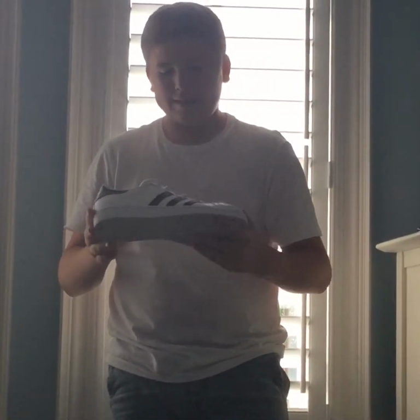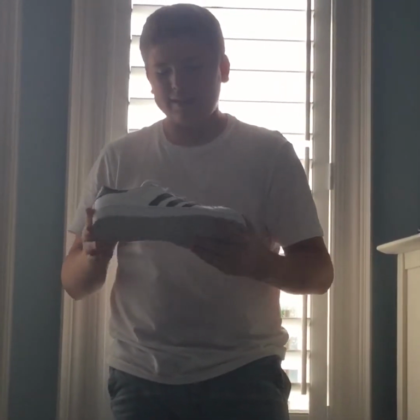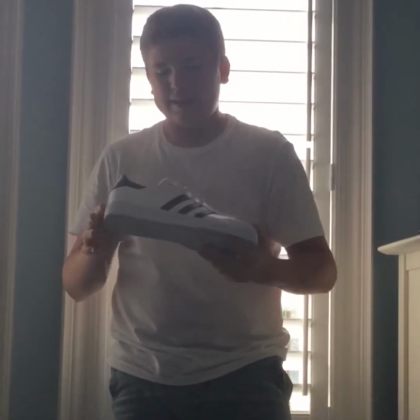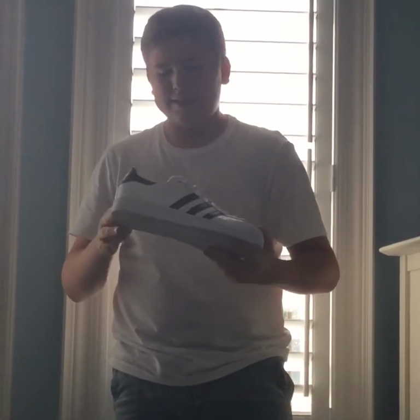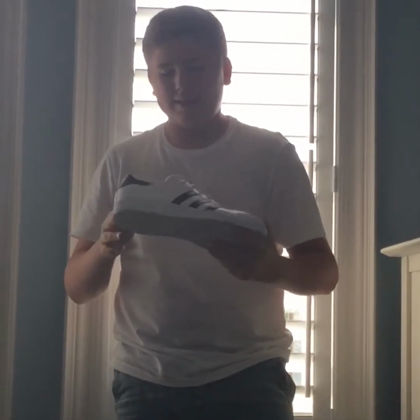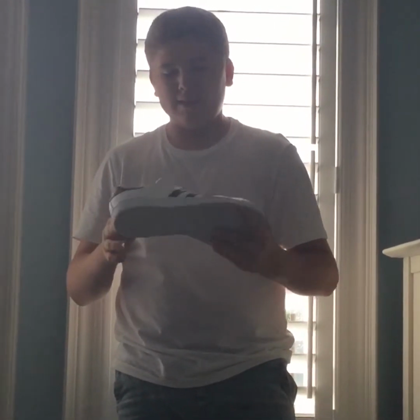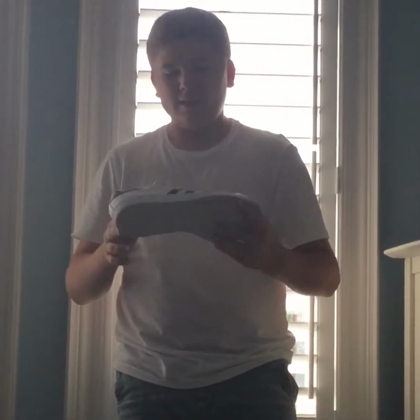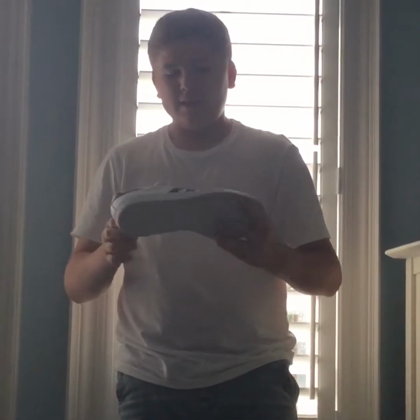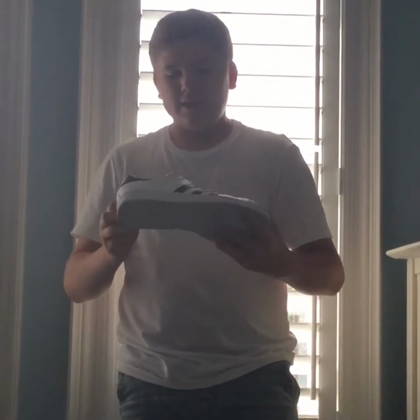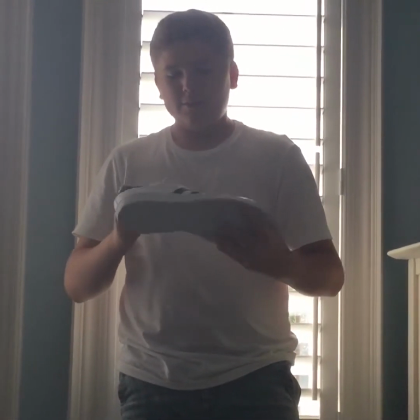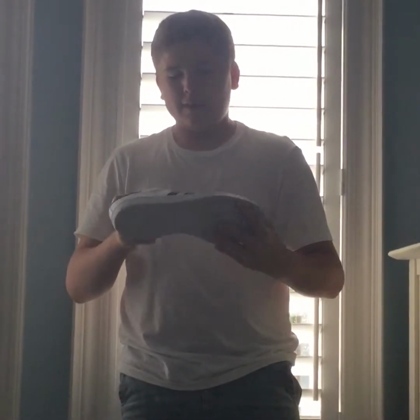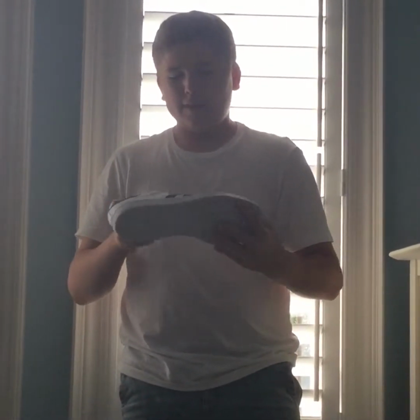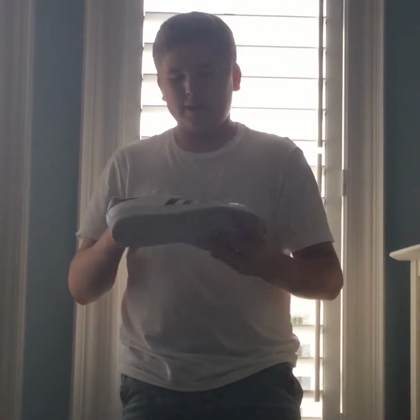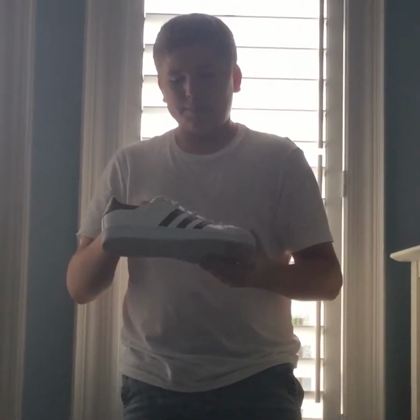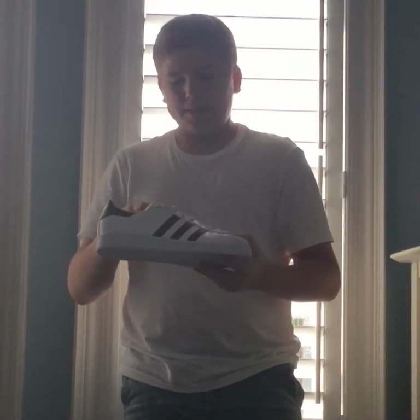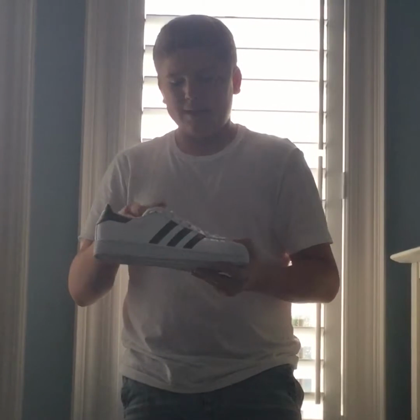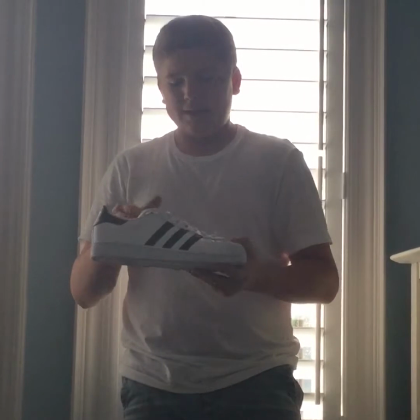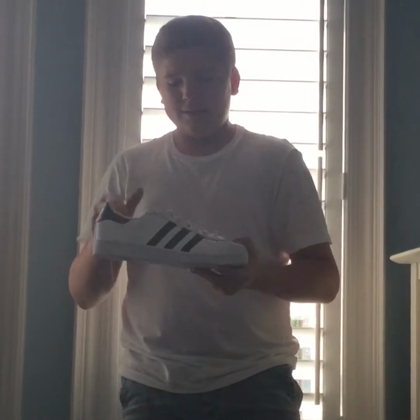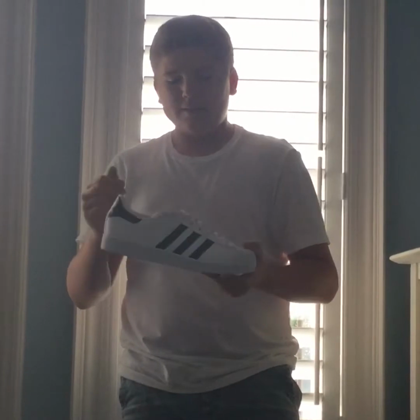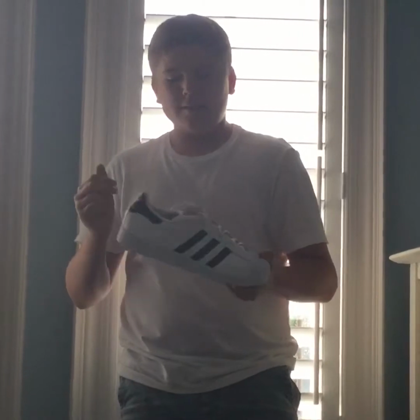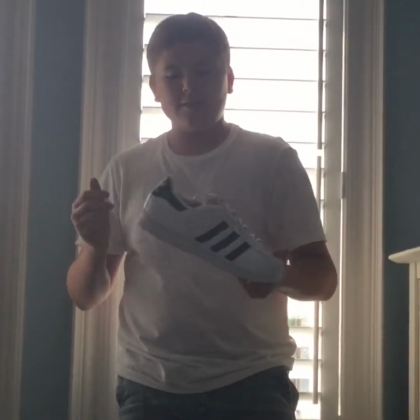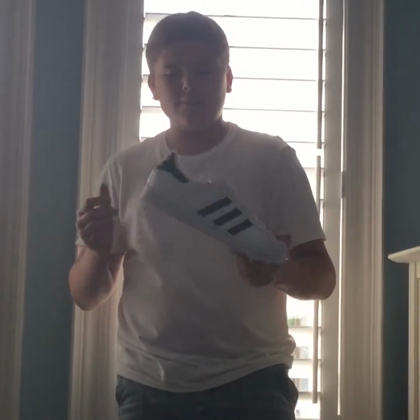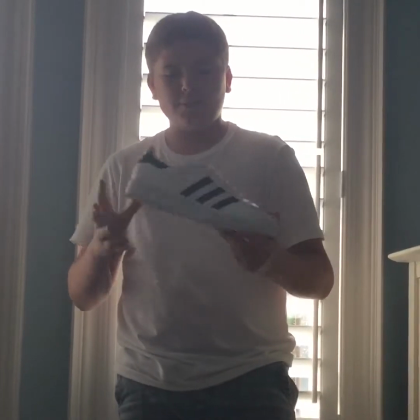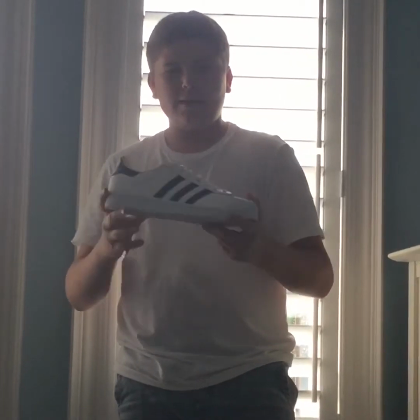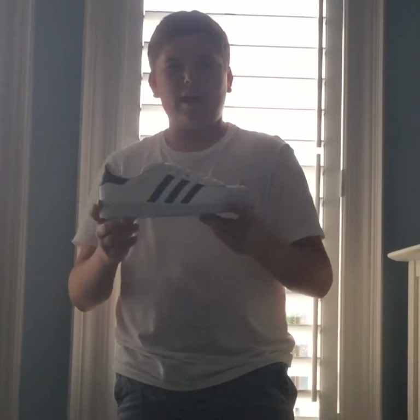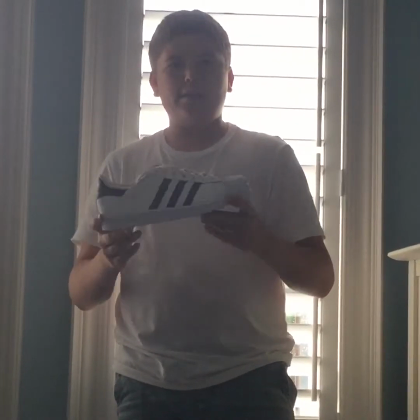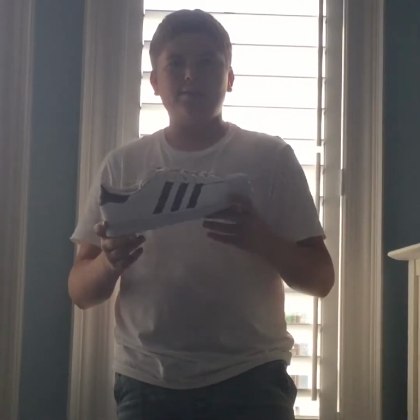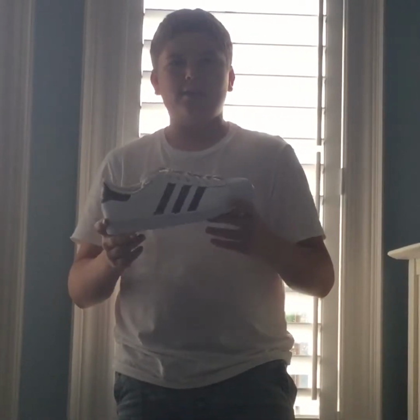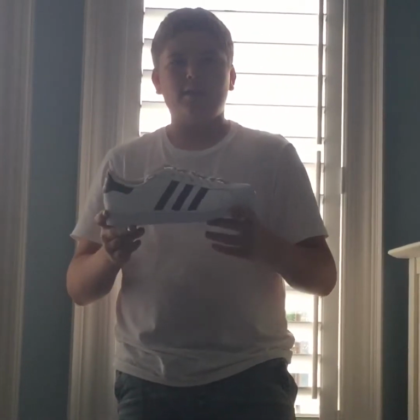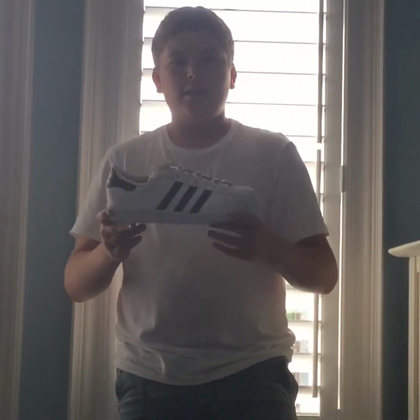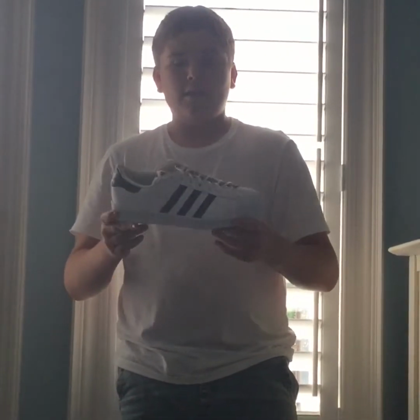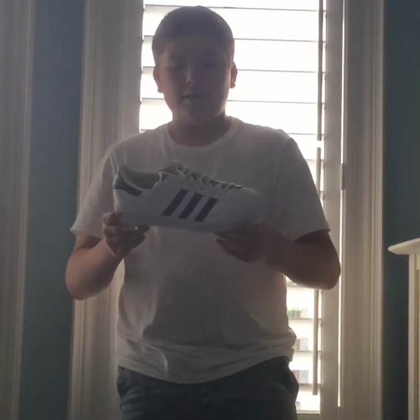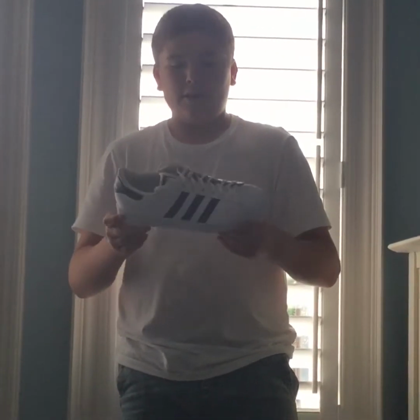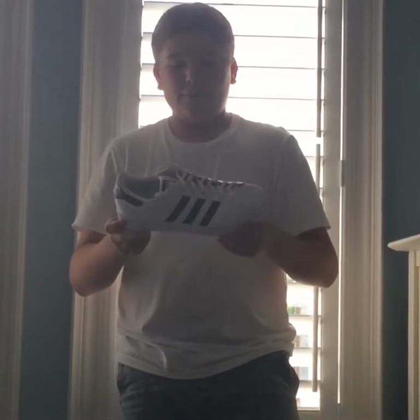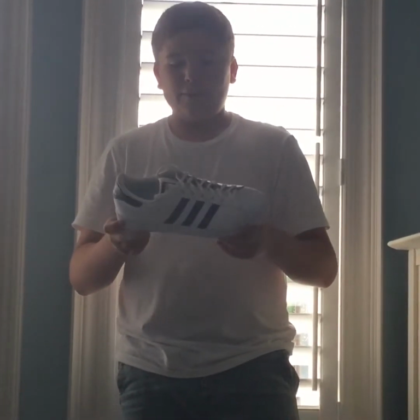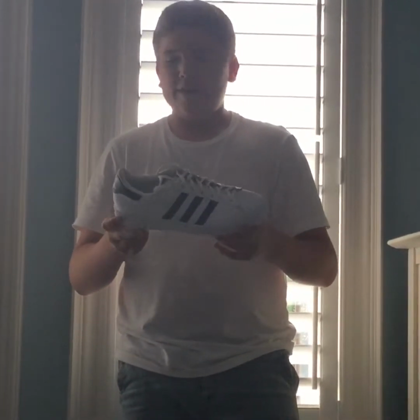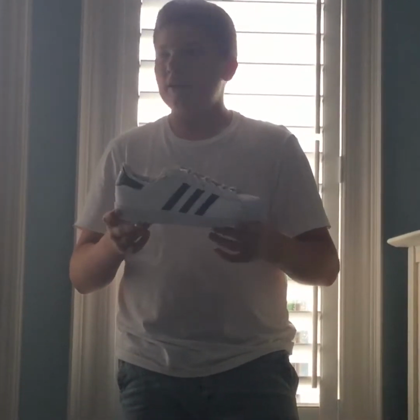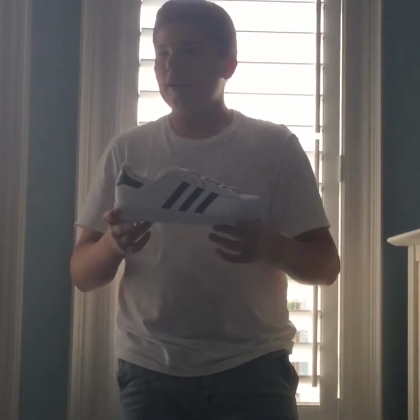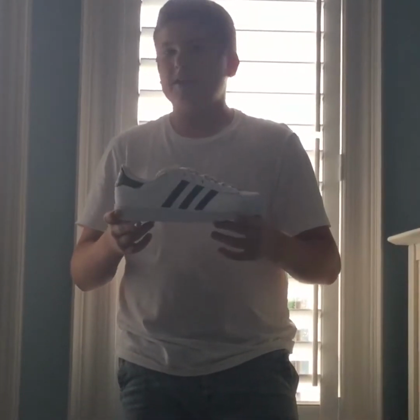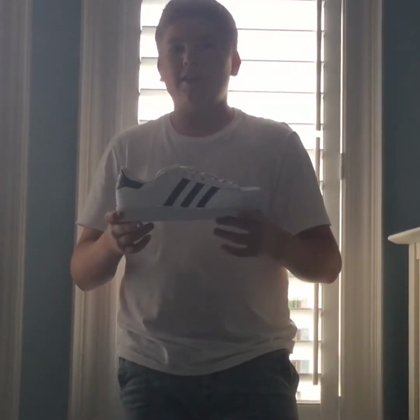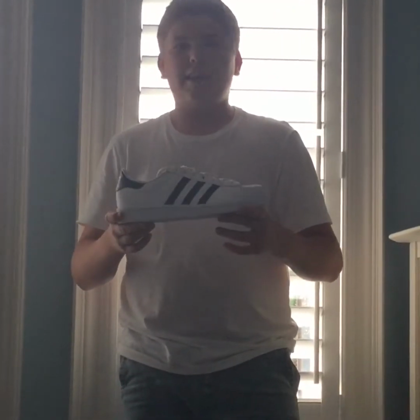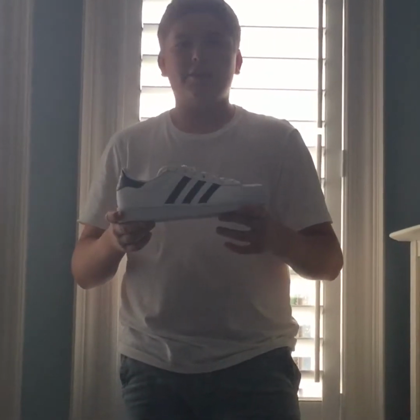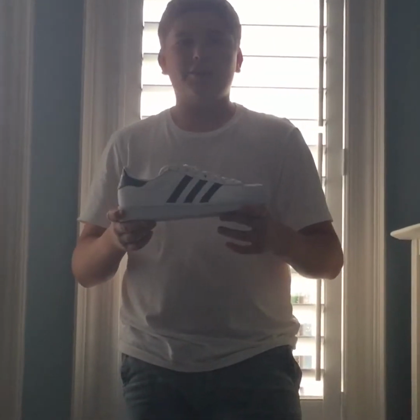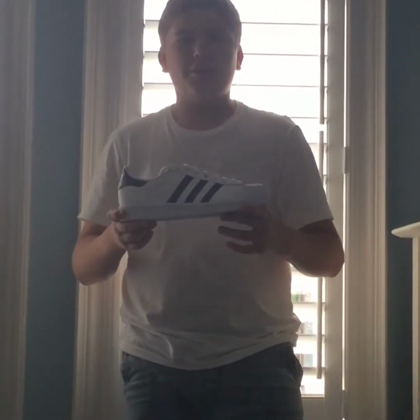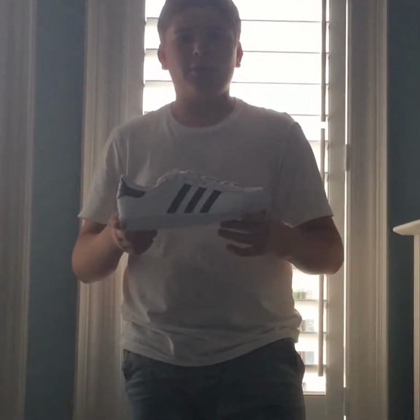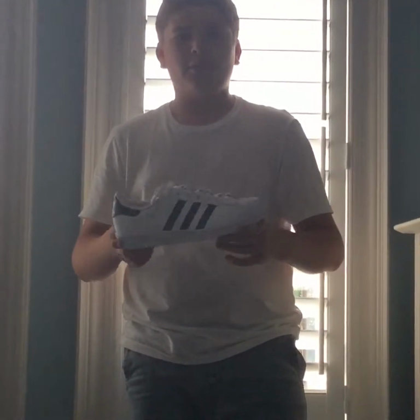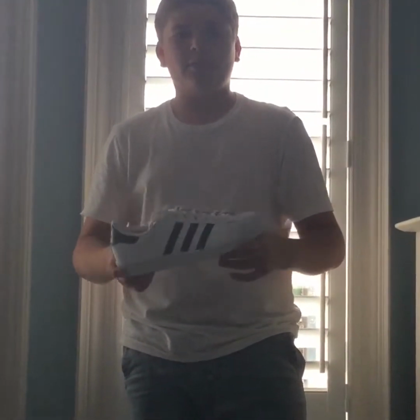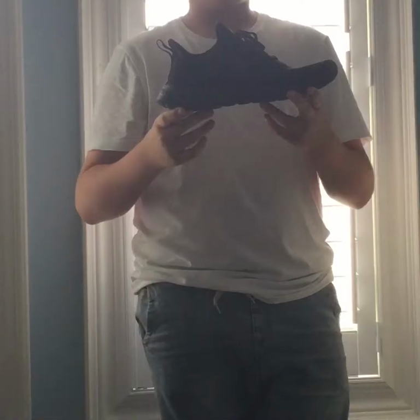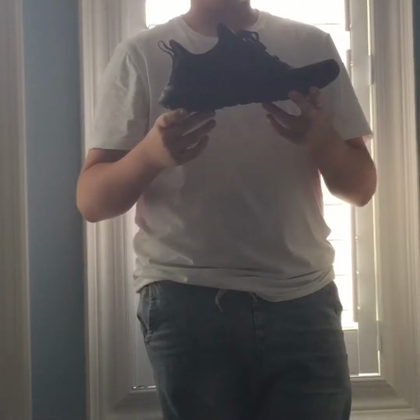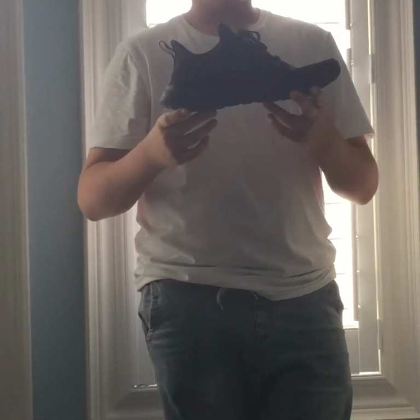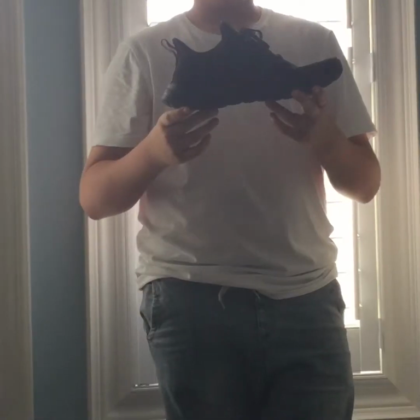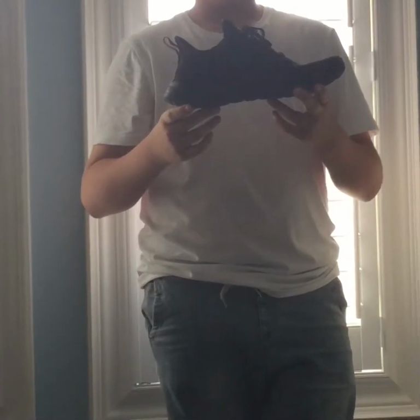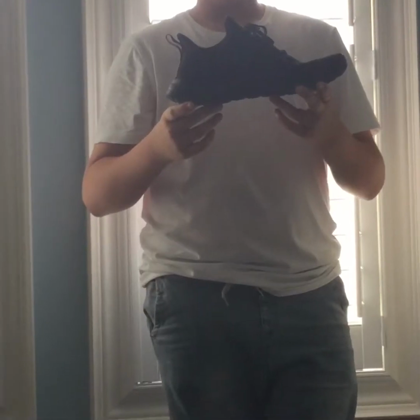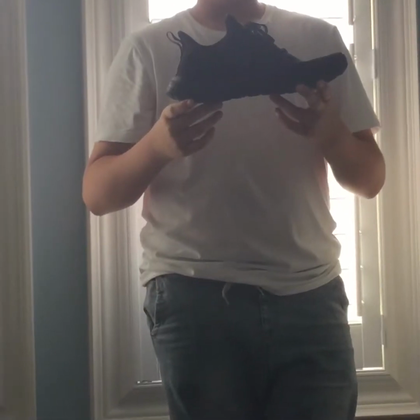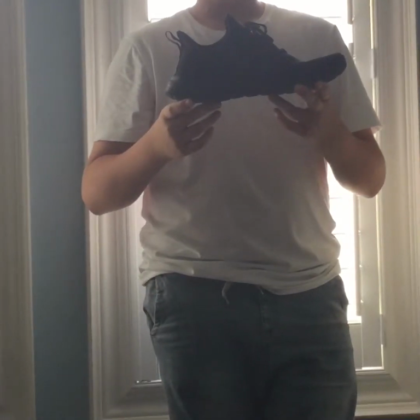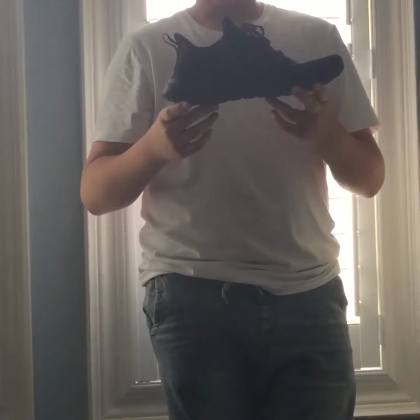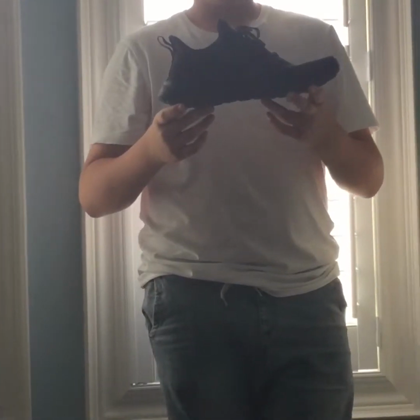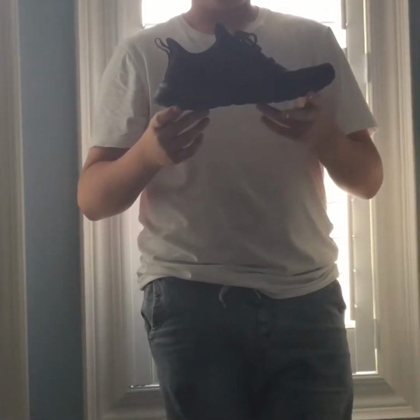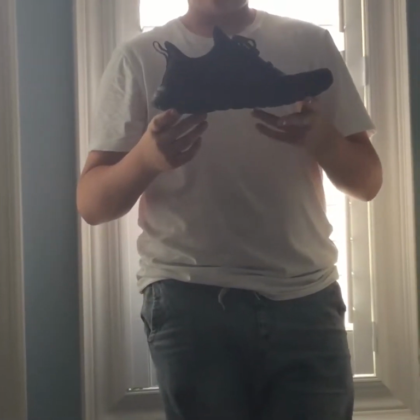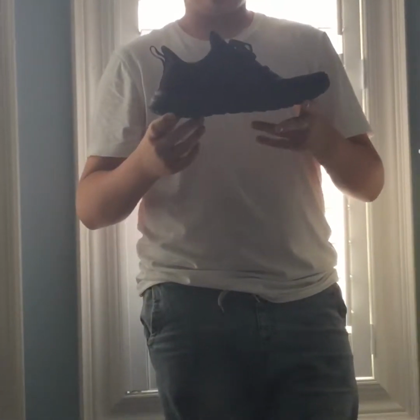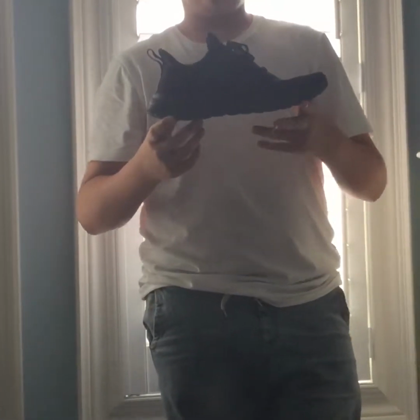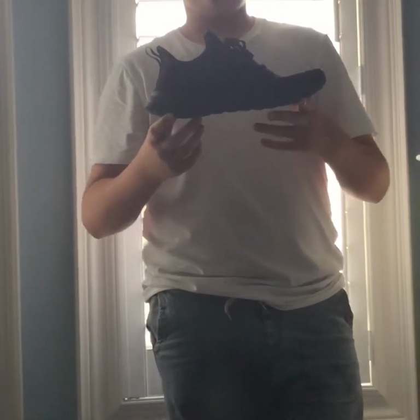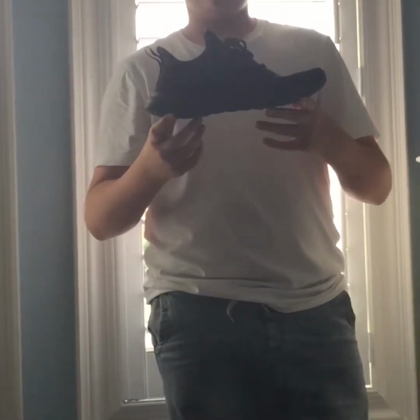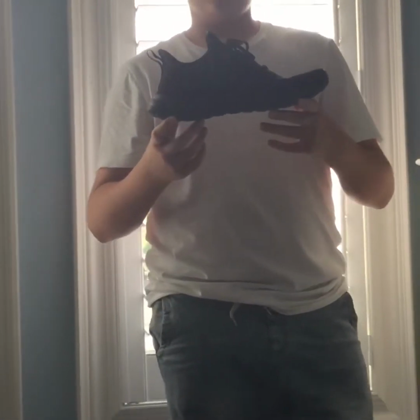The next shoe is an Adidas Superstar. The colorway is black and white. It's a classic — that's why I copped it. It's pretty nice and comfy.